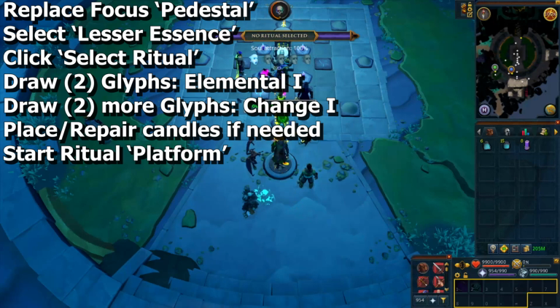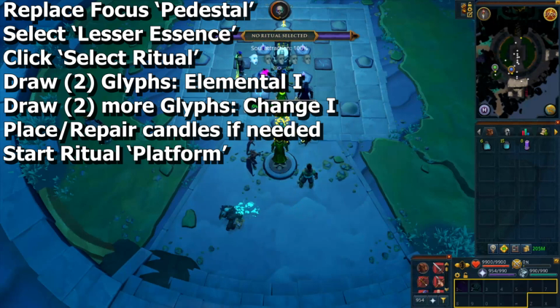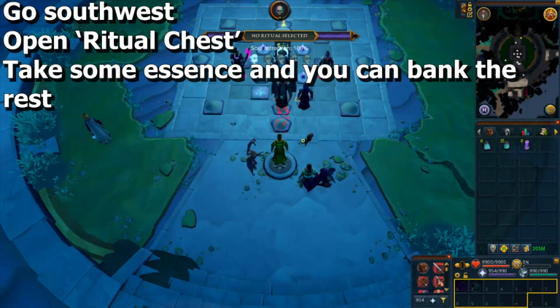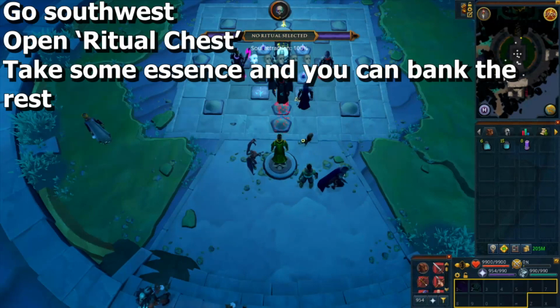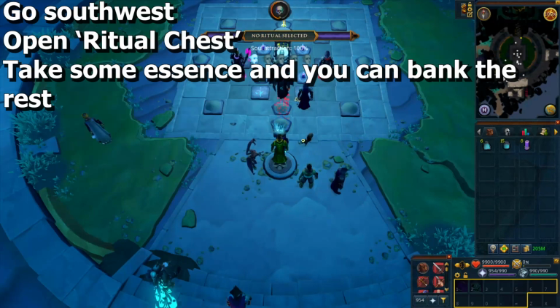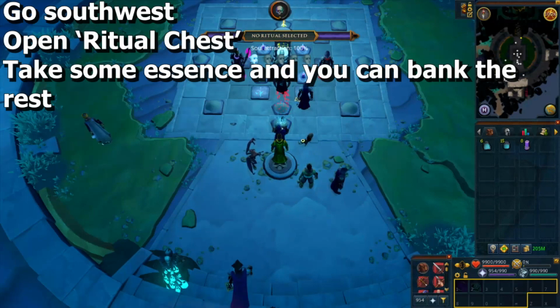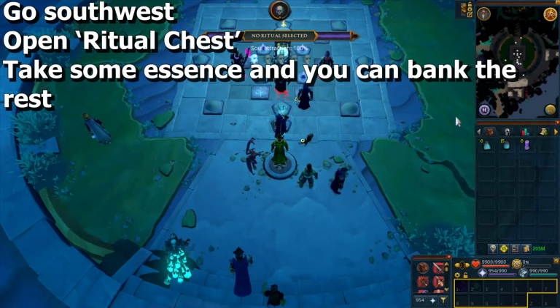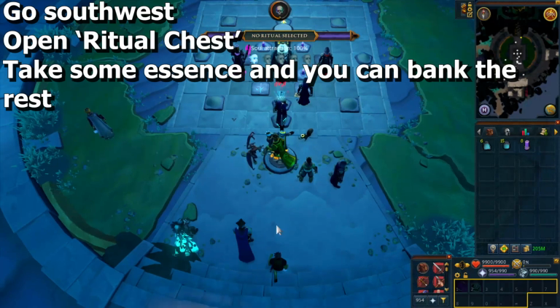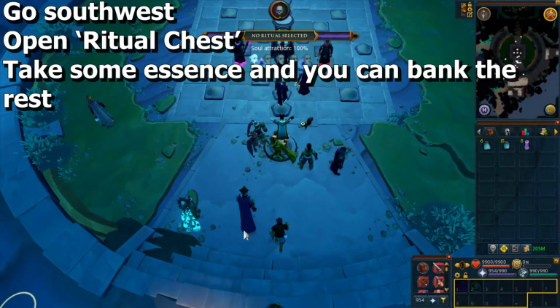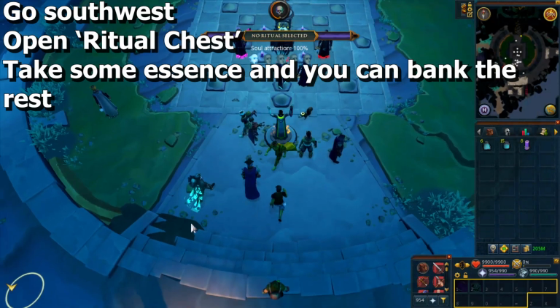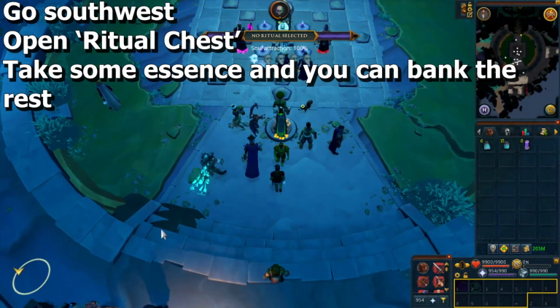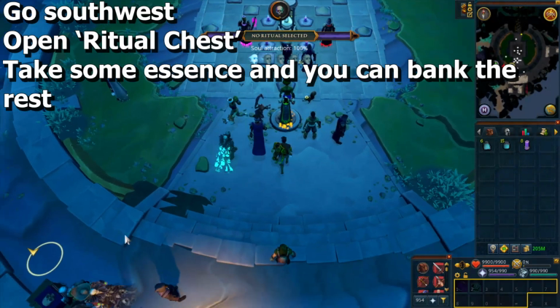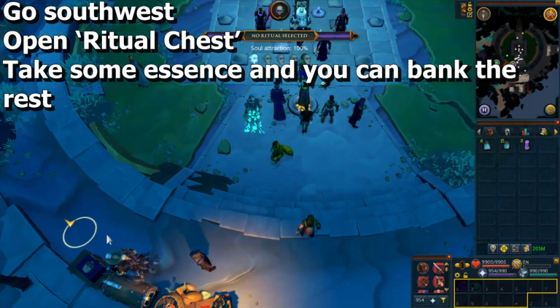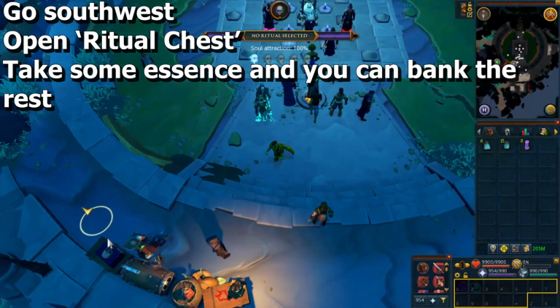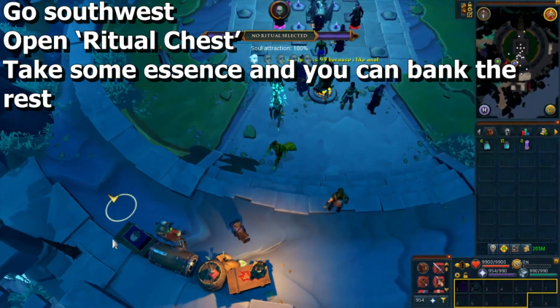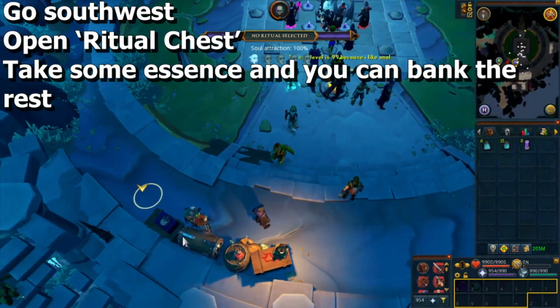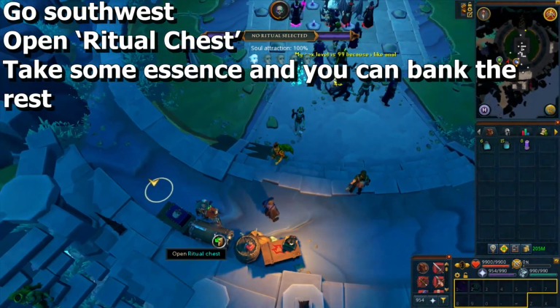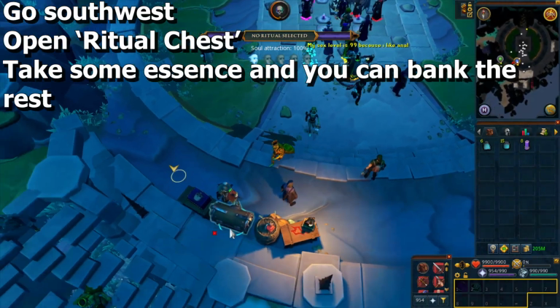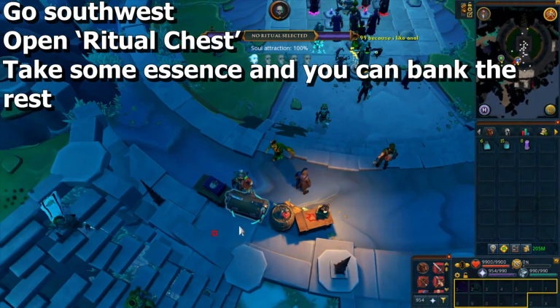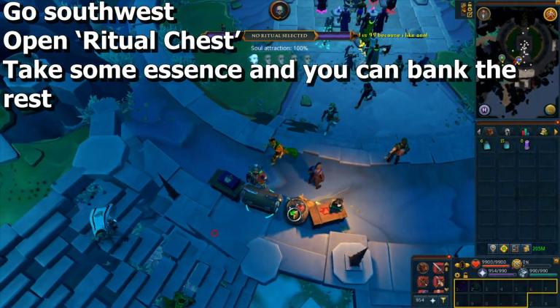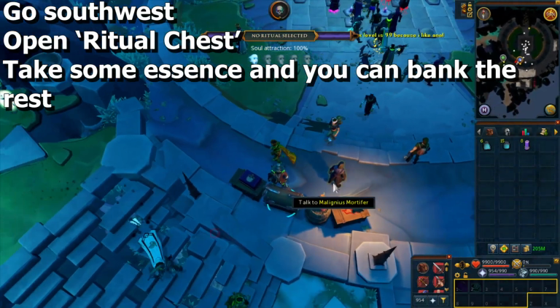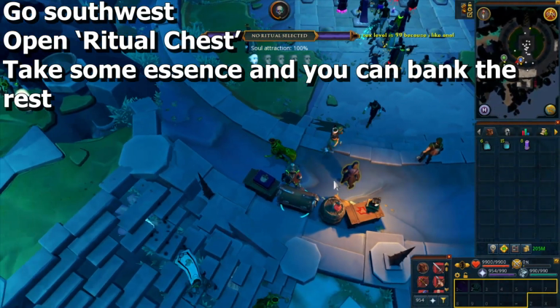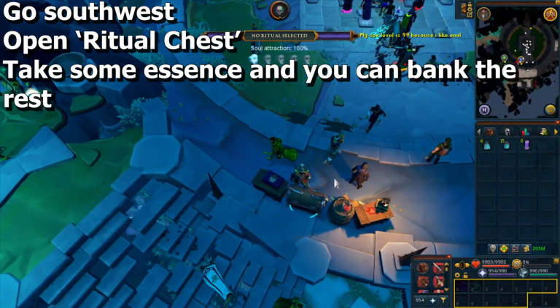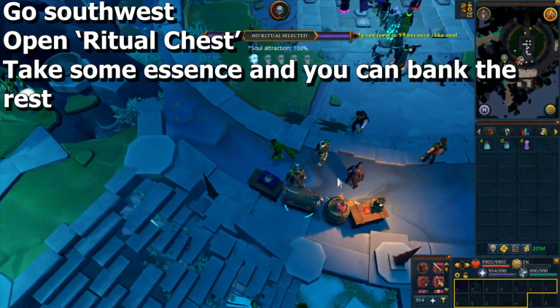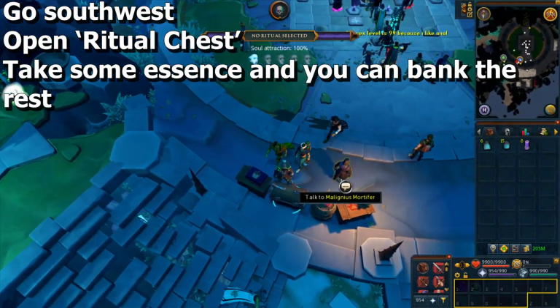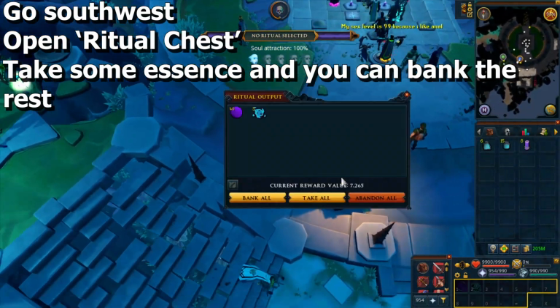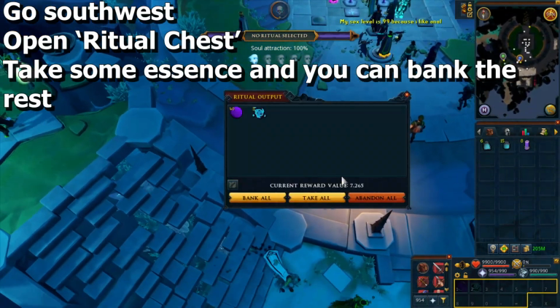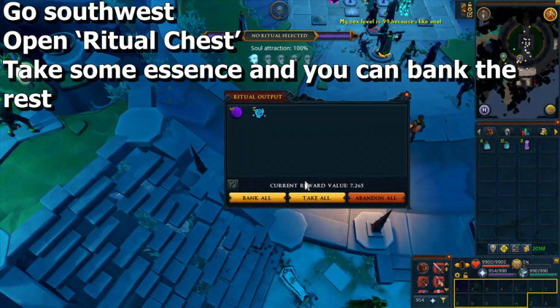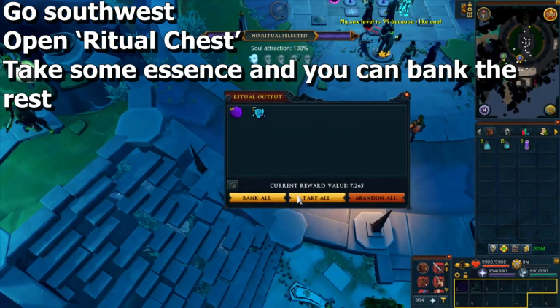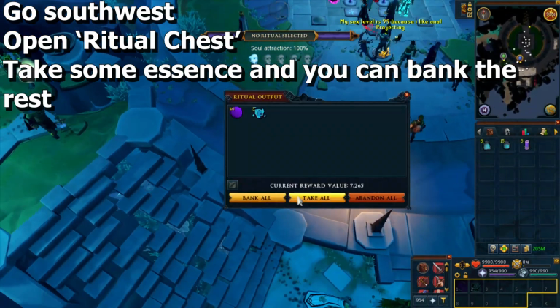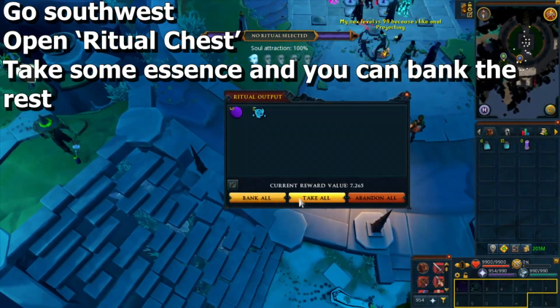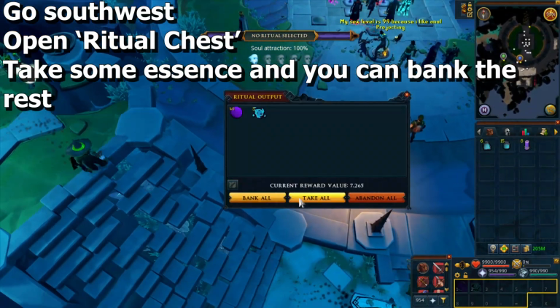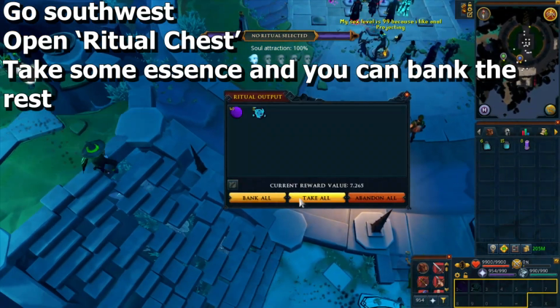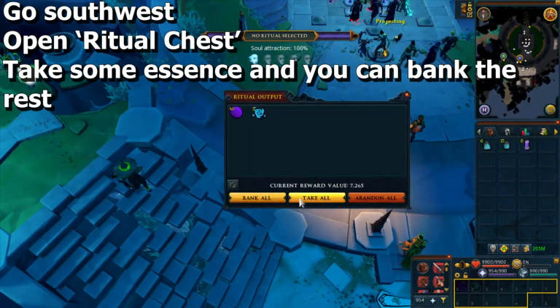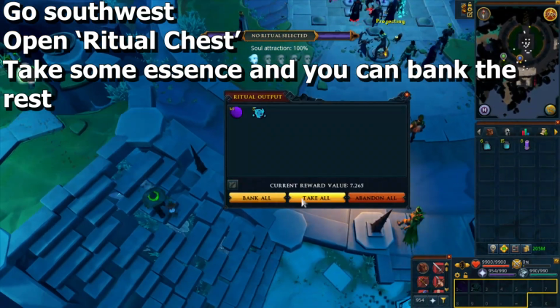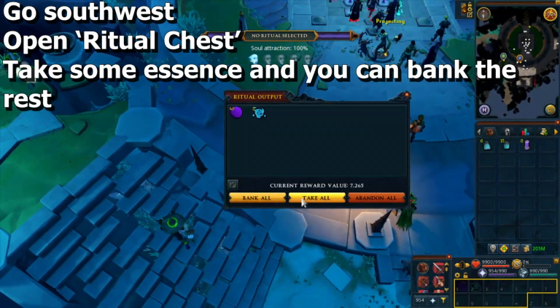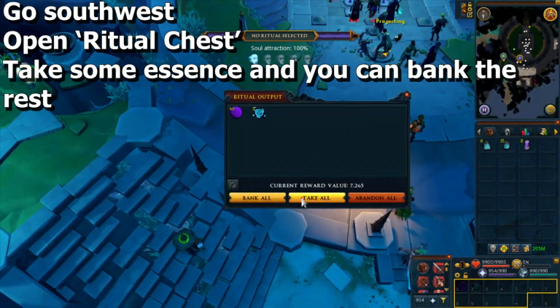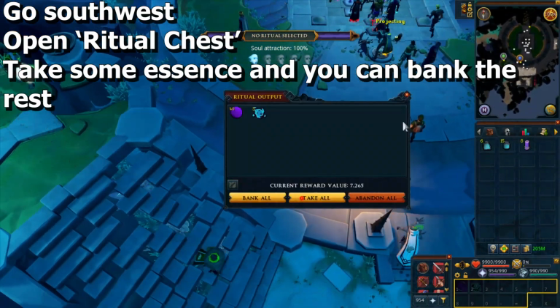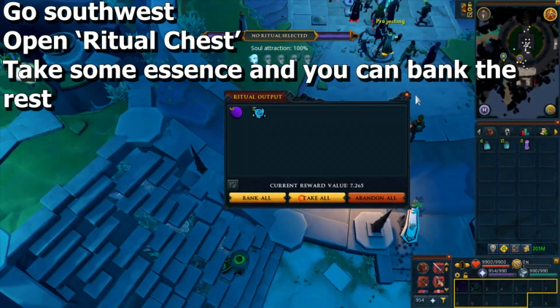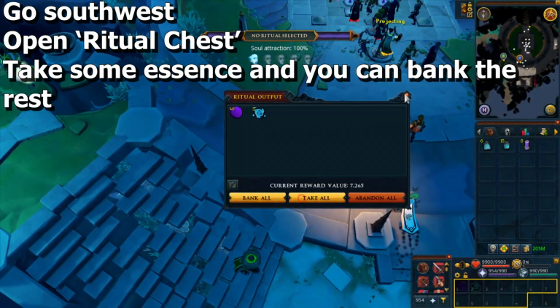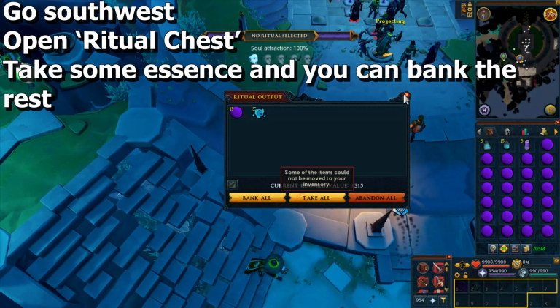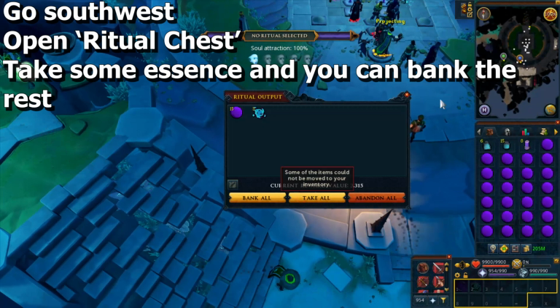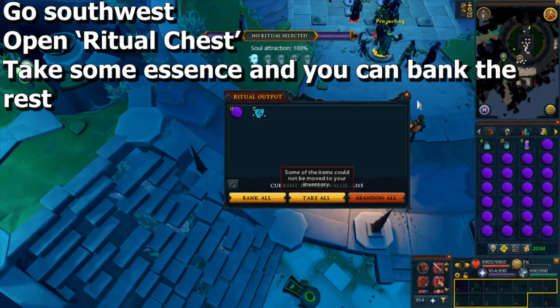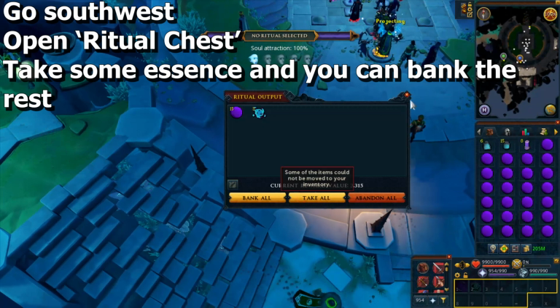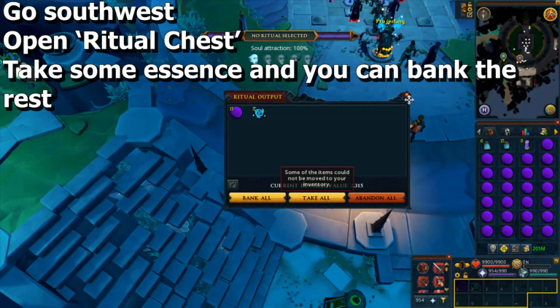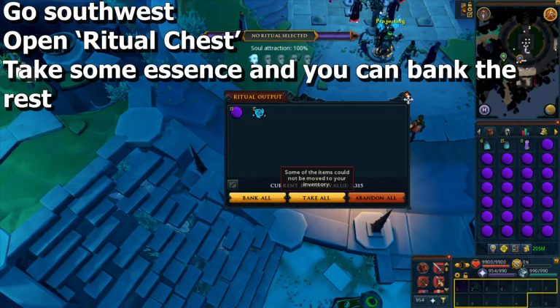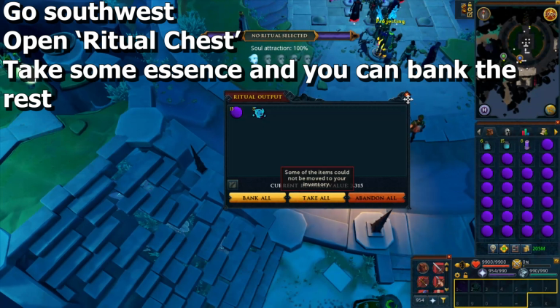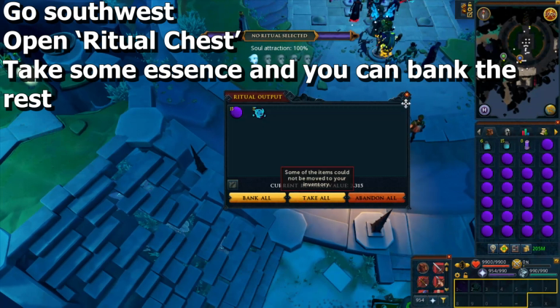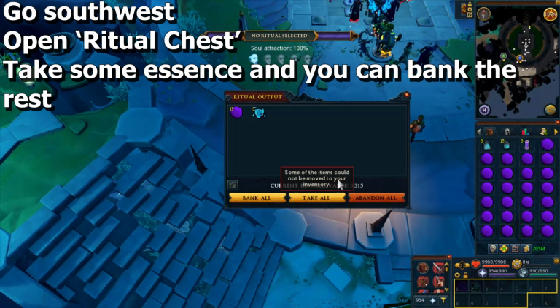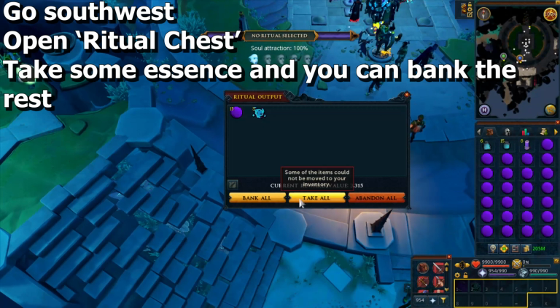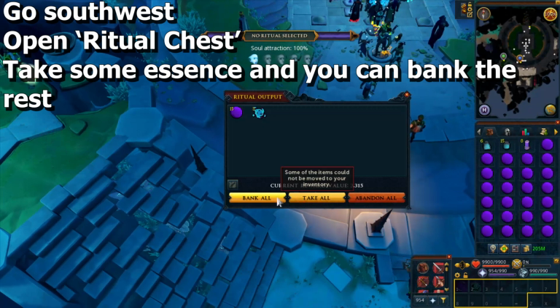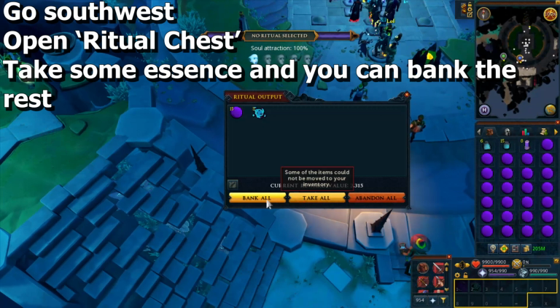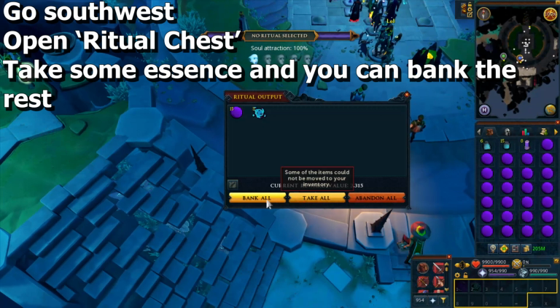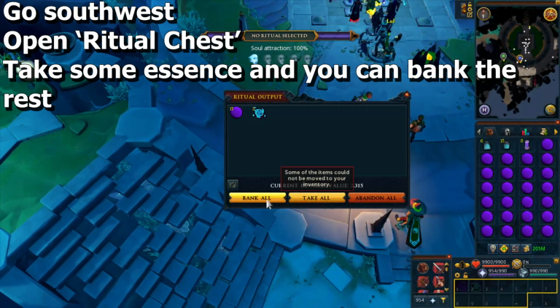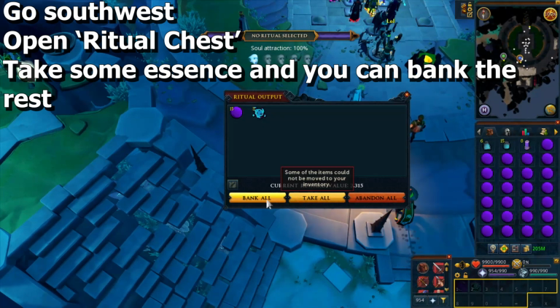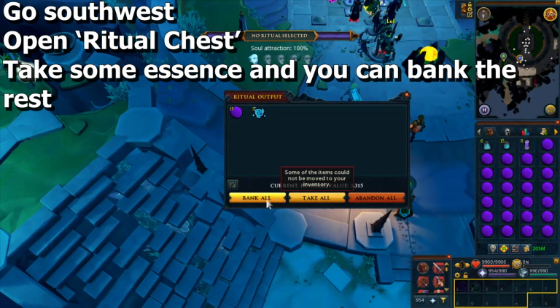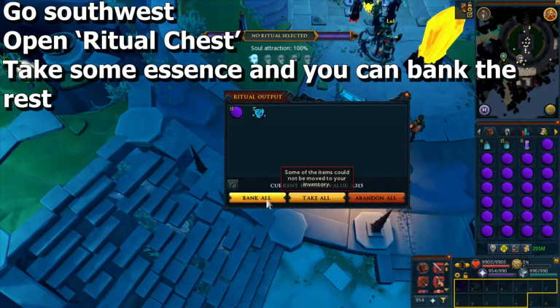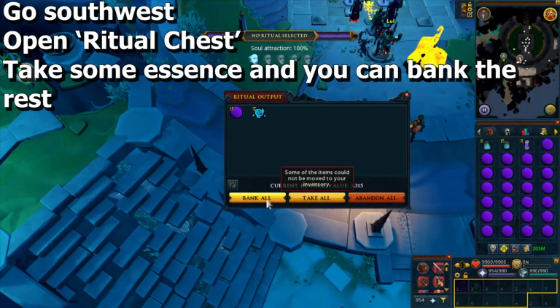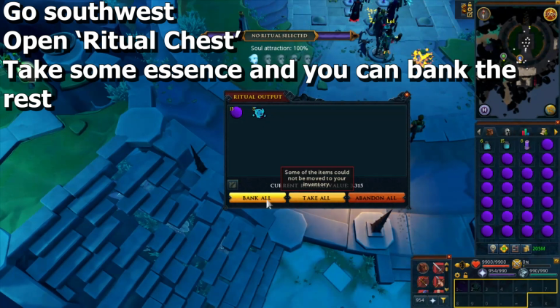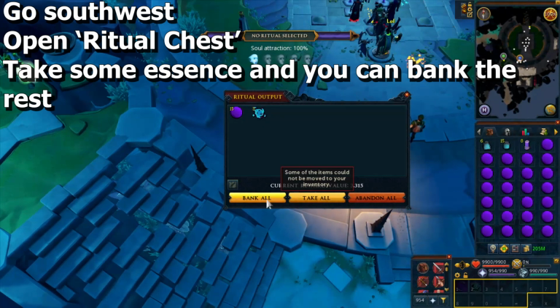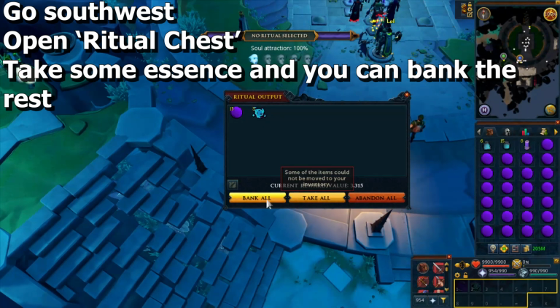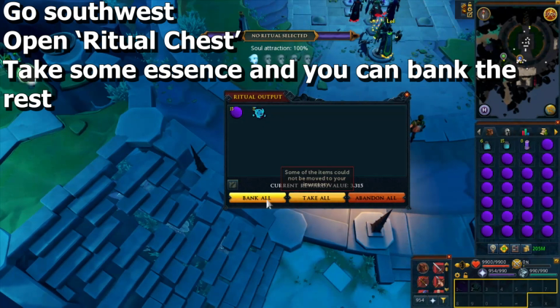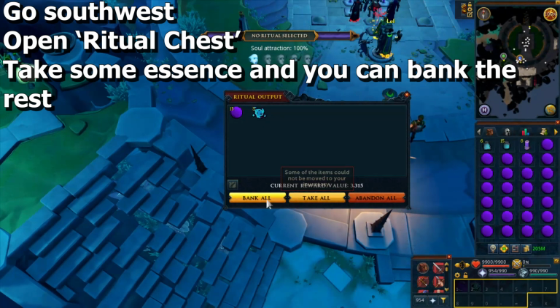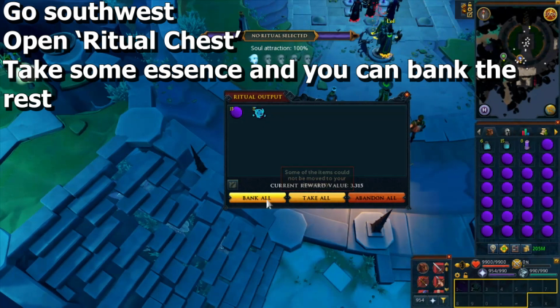Once the ritual is done, go southwest and open the ritual chest, which should yield you some essence and ectoplasm. Take a few essence and you can bank the rest of it.